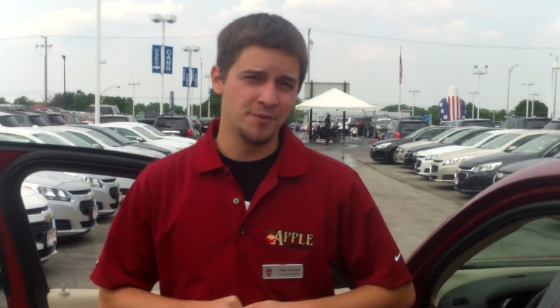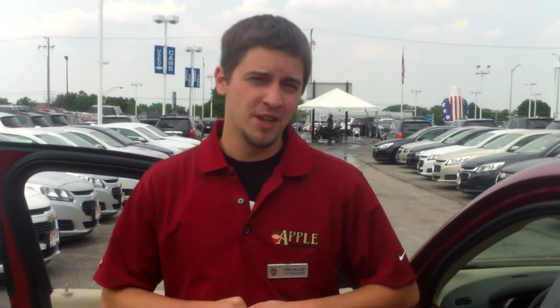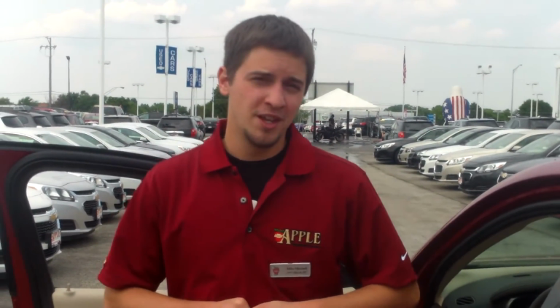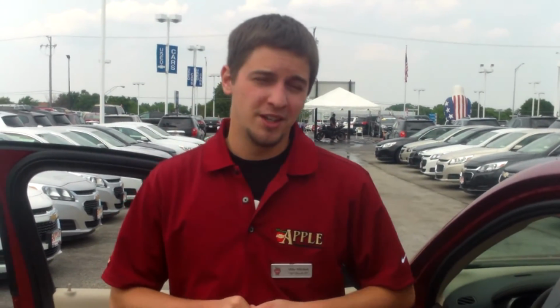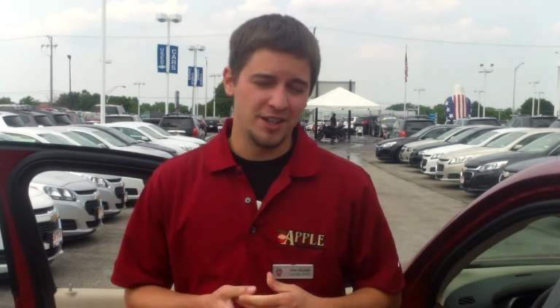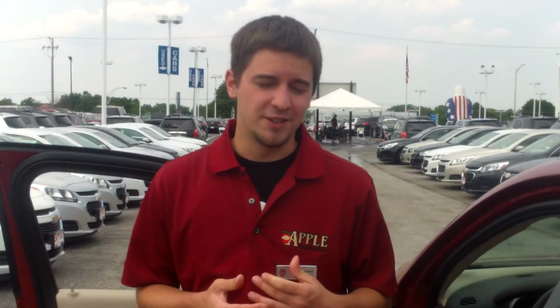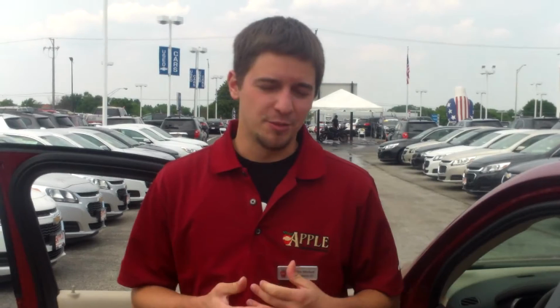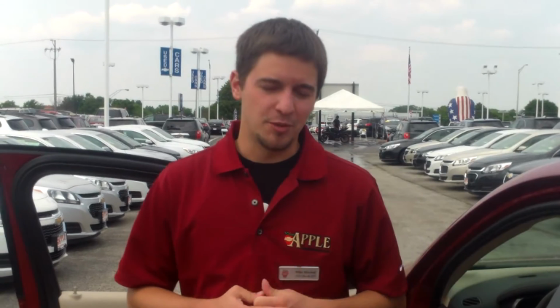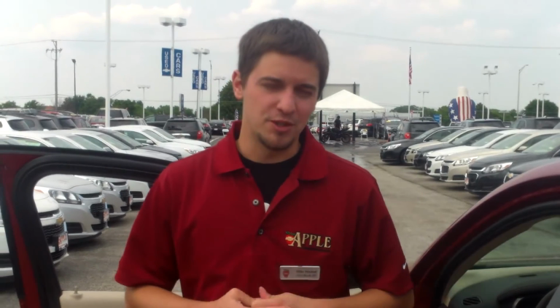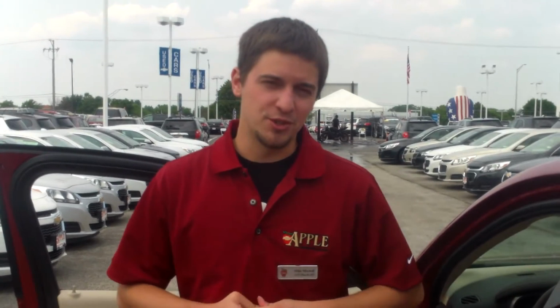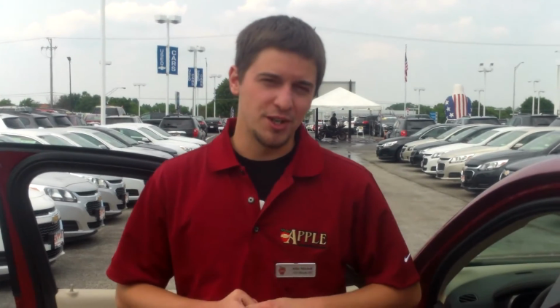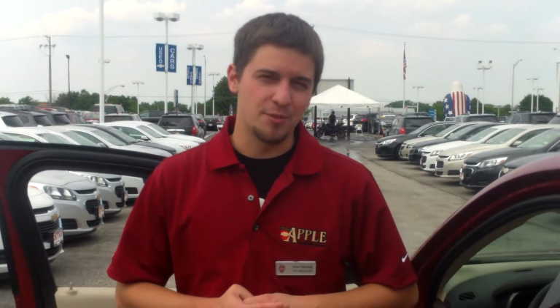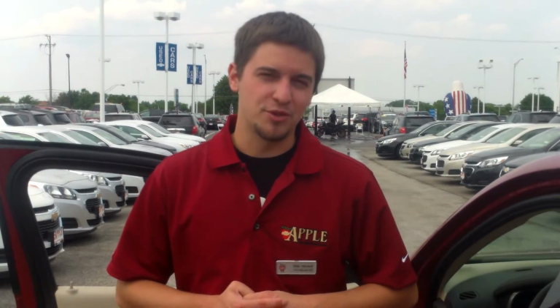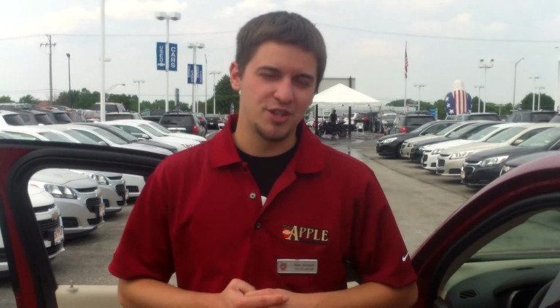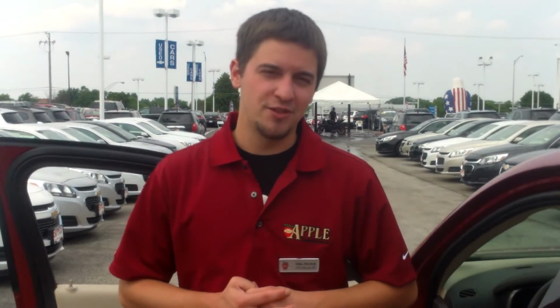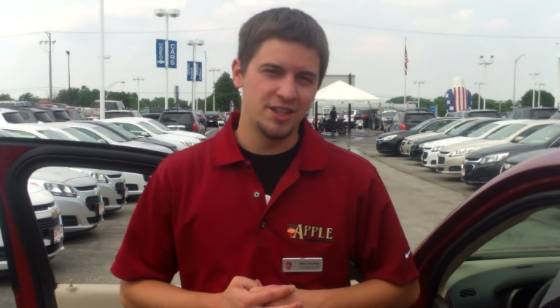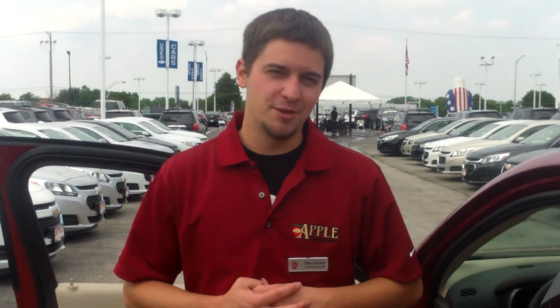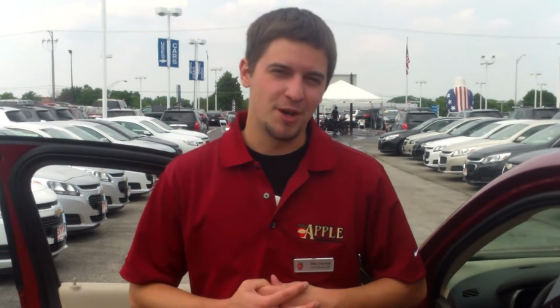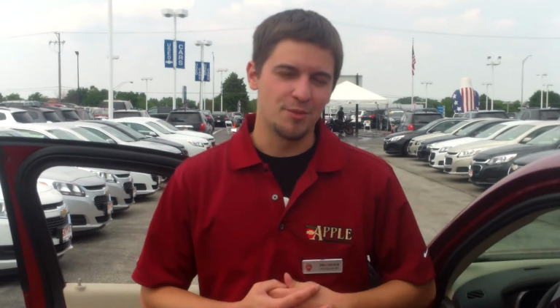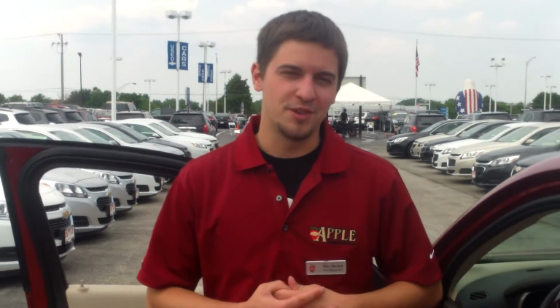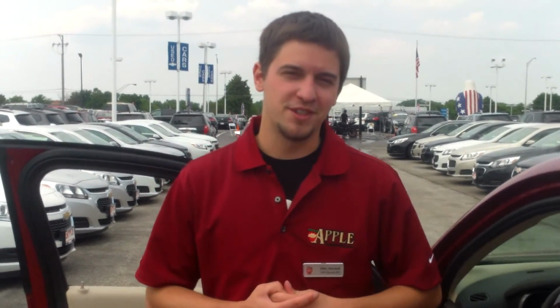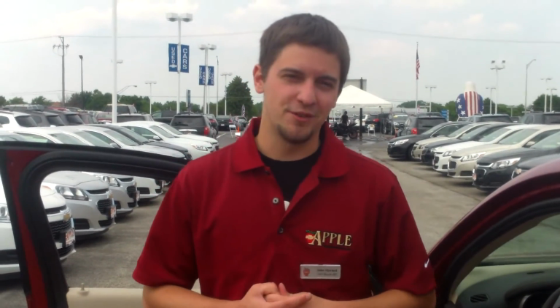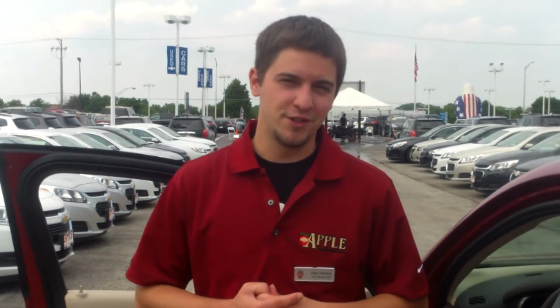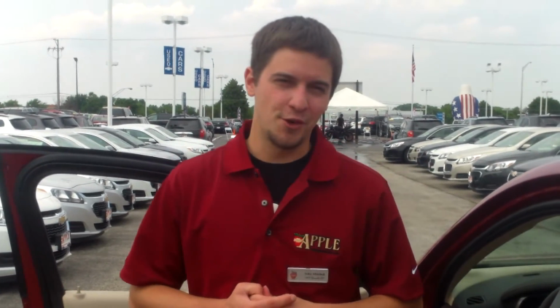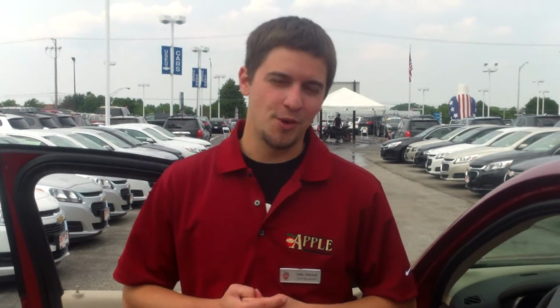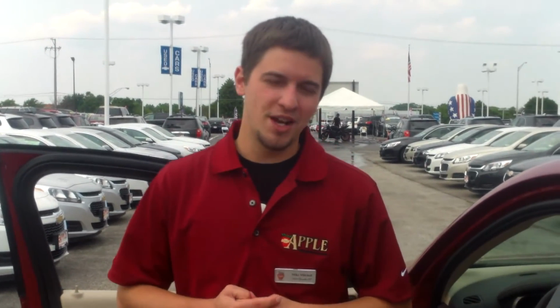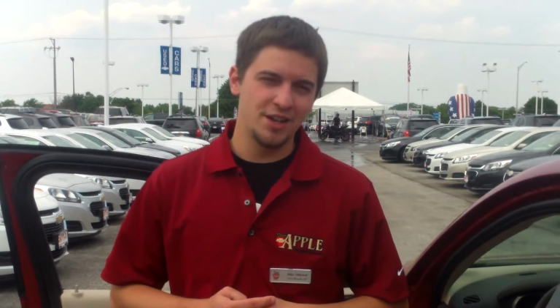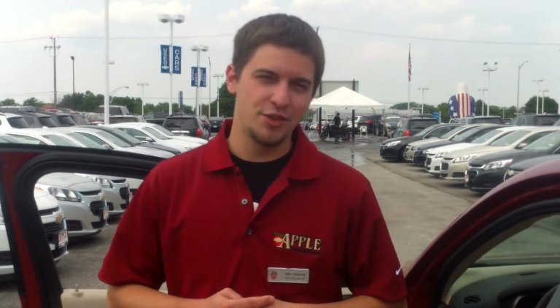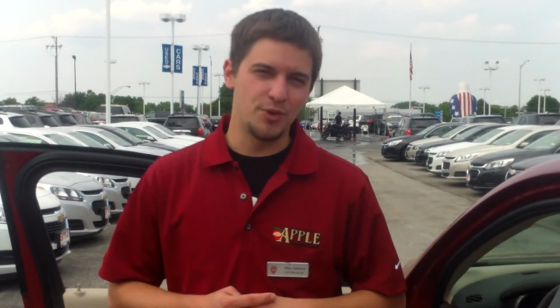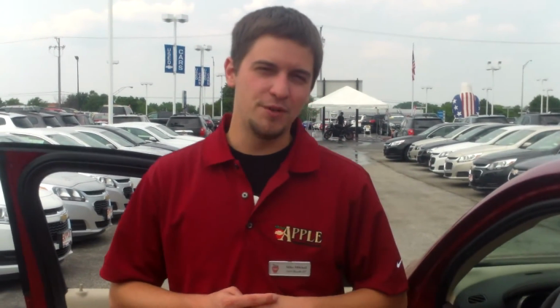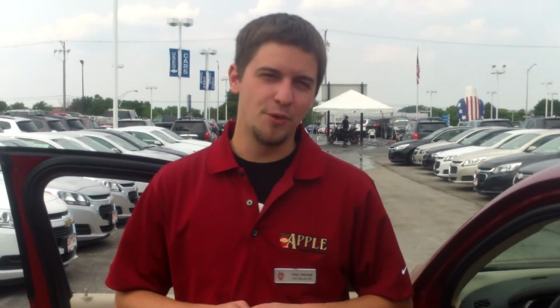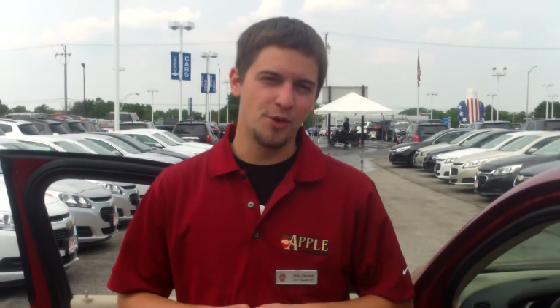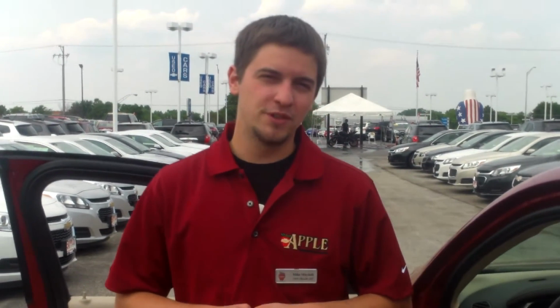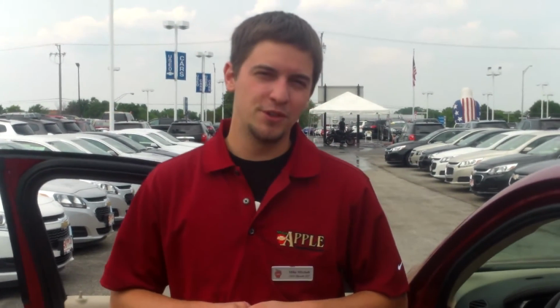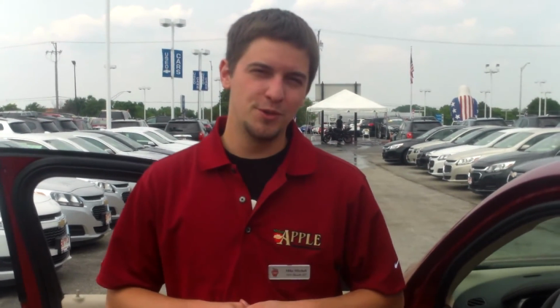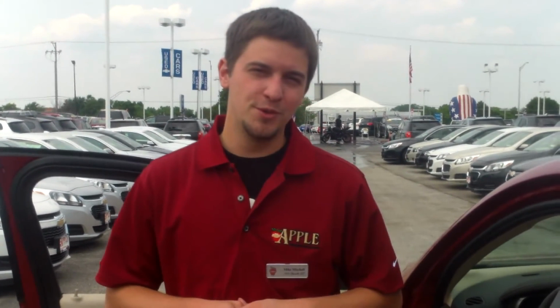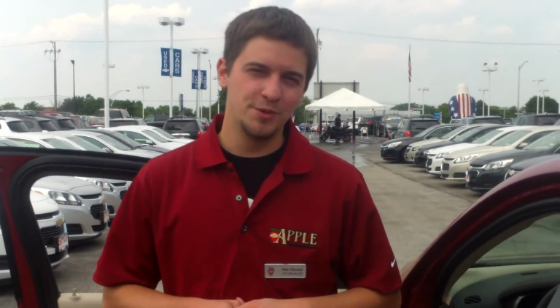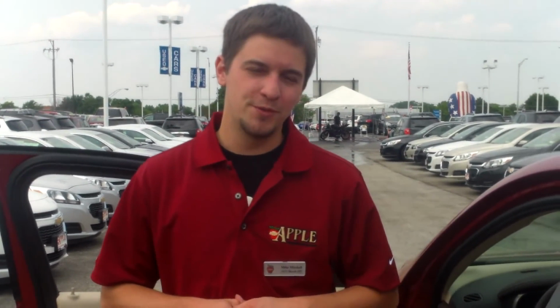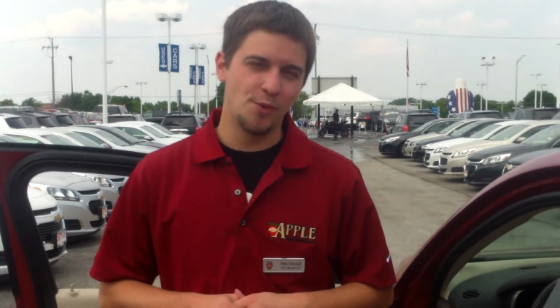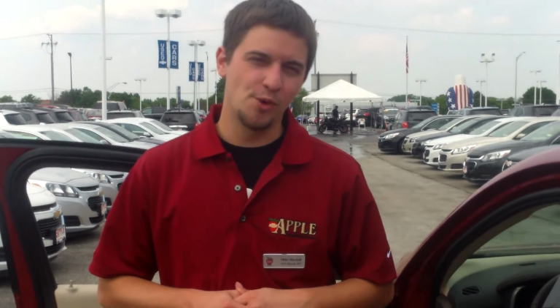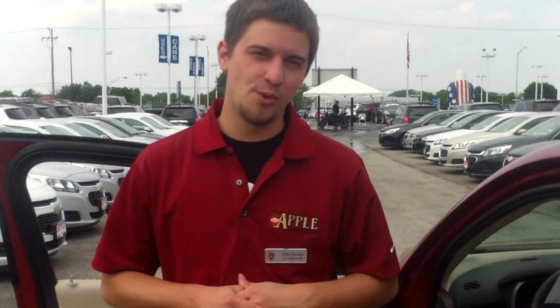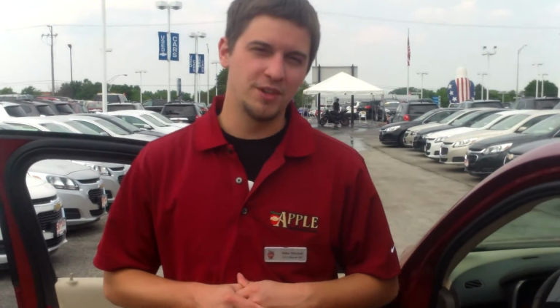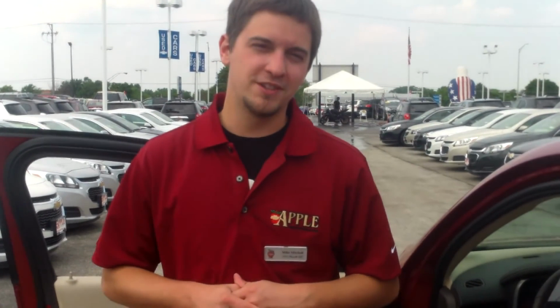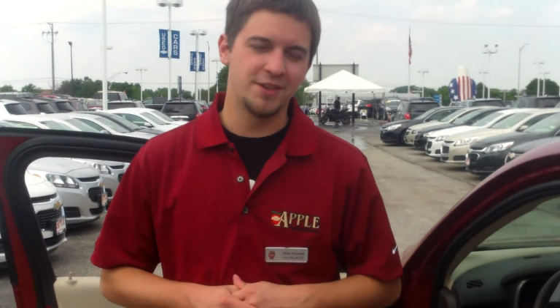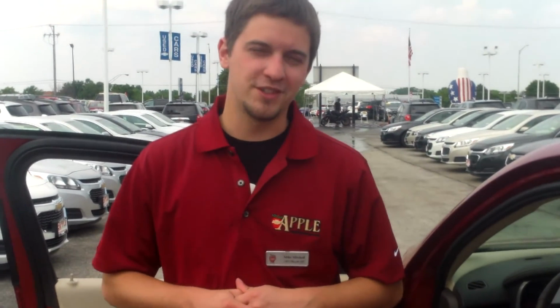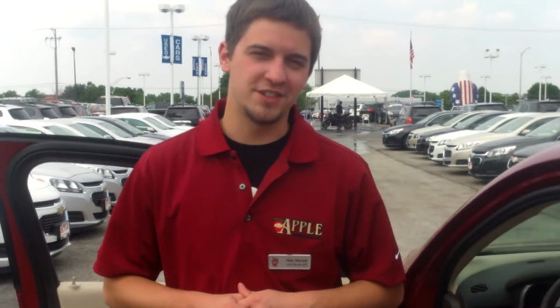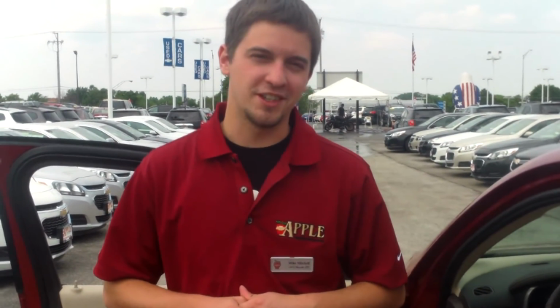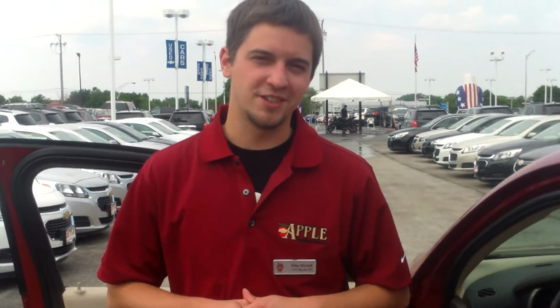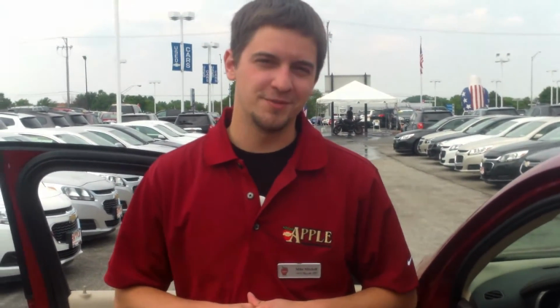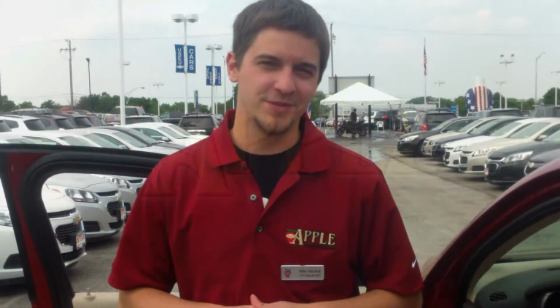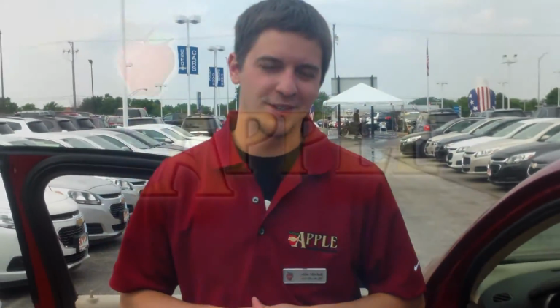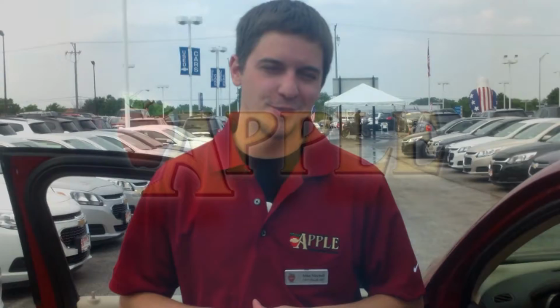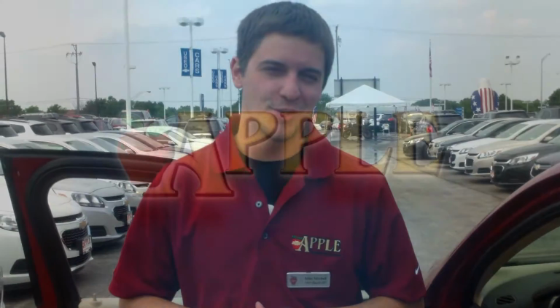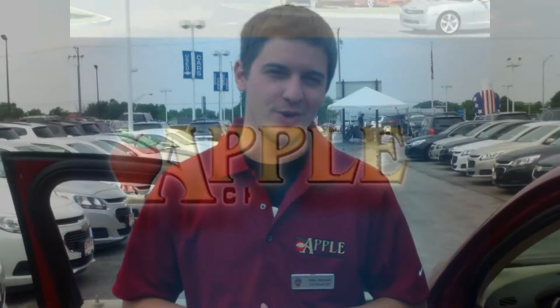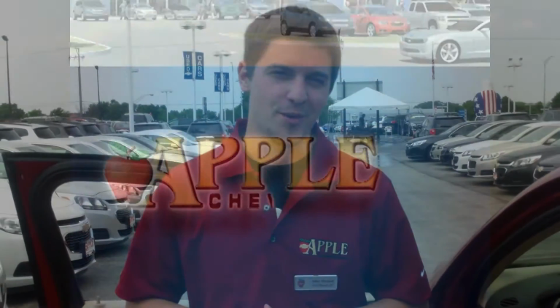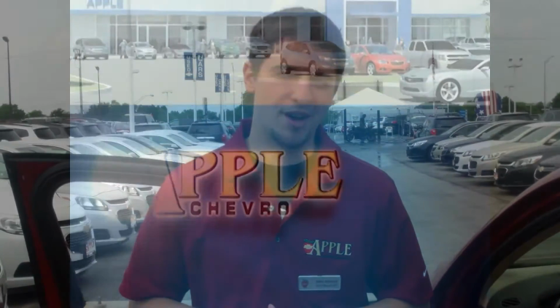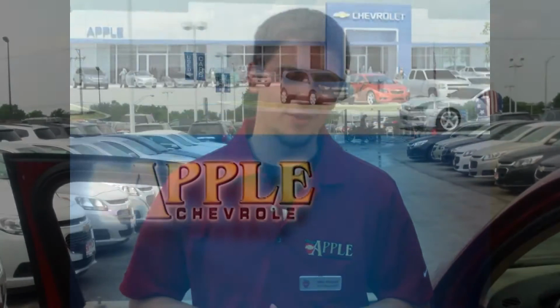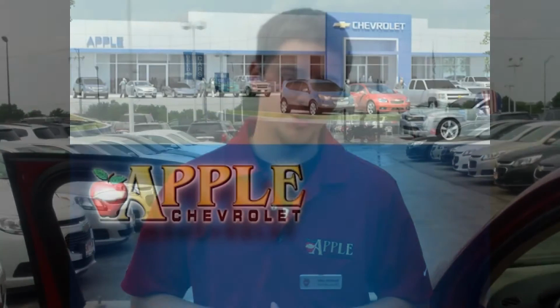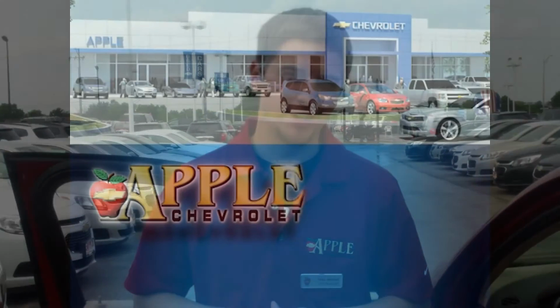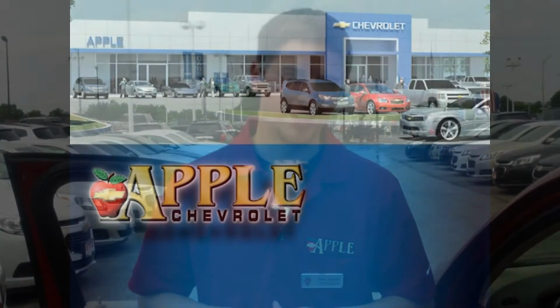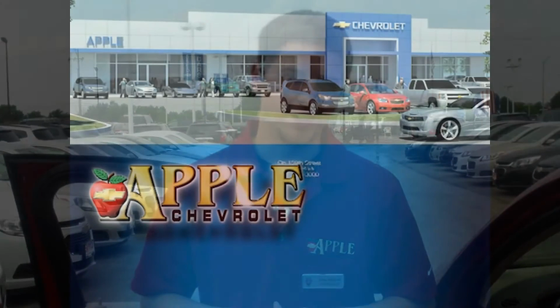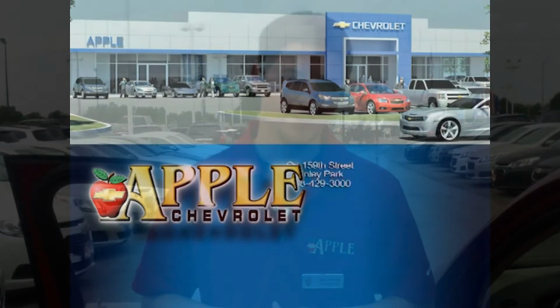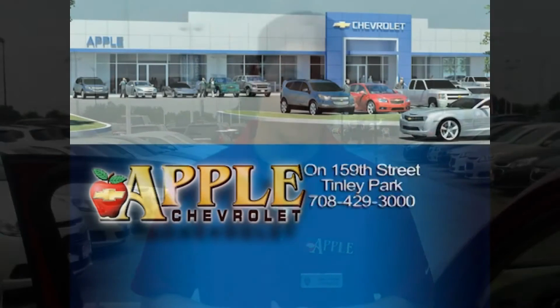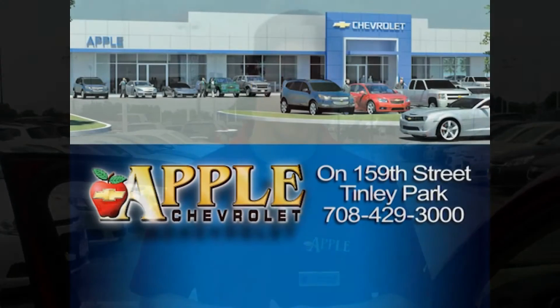Again, this is Mike Mitchell at Apple Chevy and my number is 708-342-4176. Thanks so much, Robert. Have a great day. Bye!